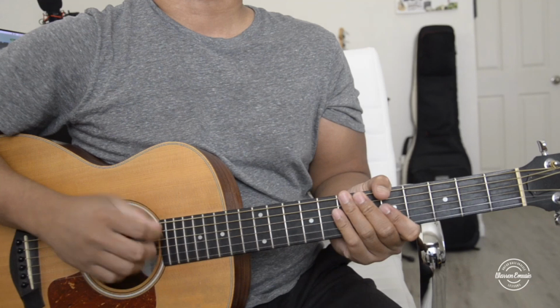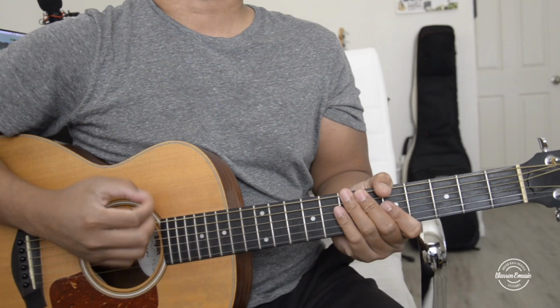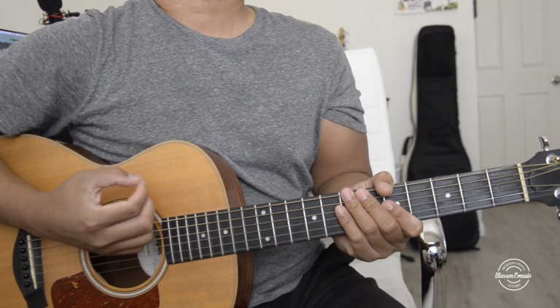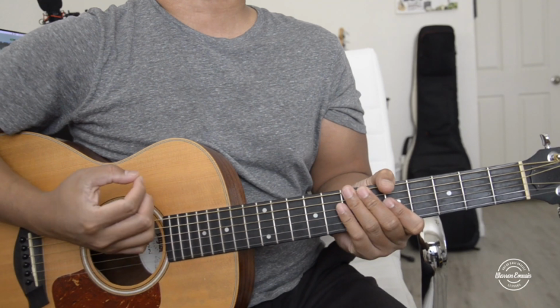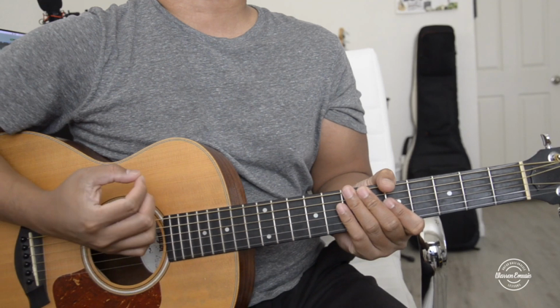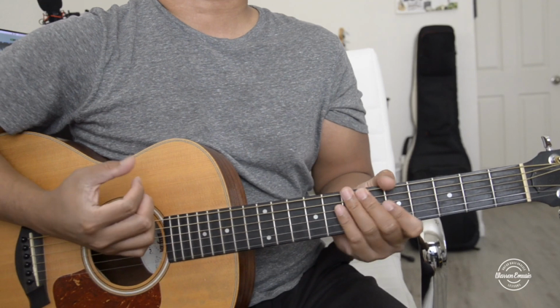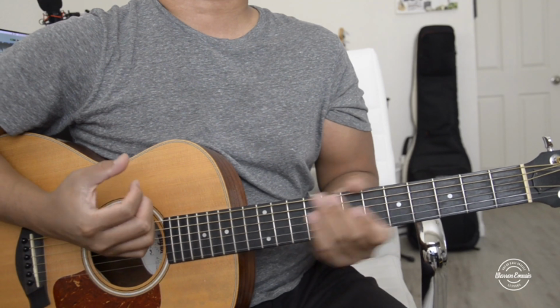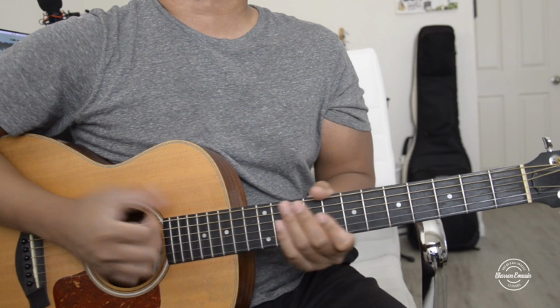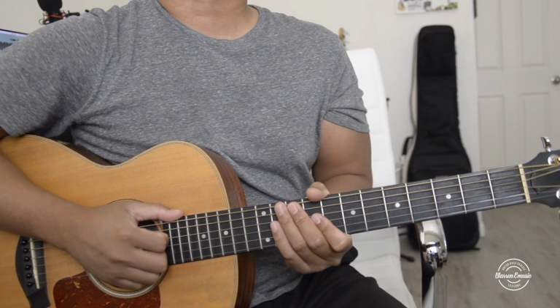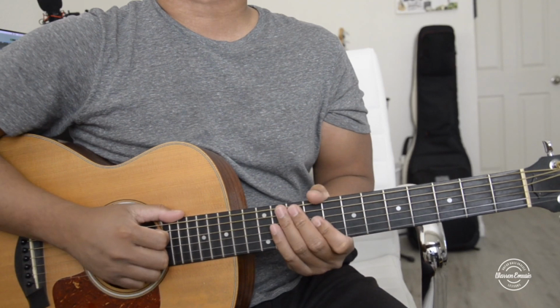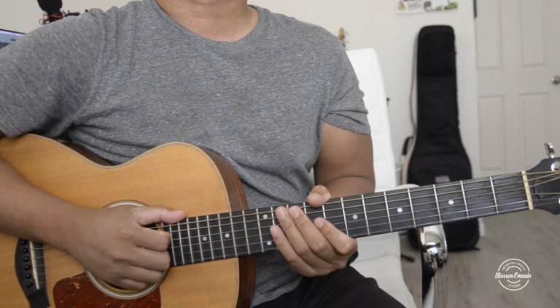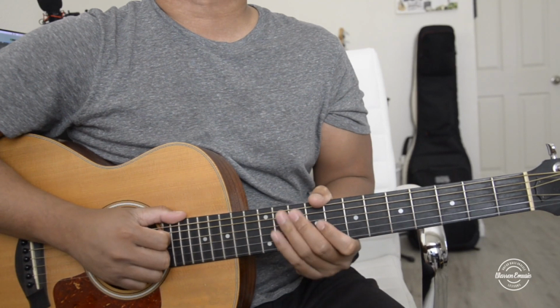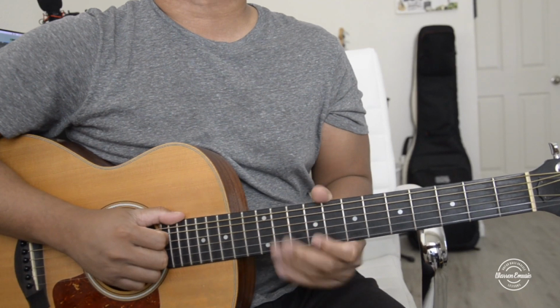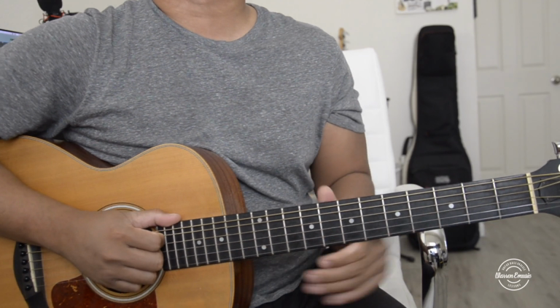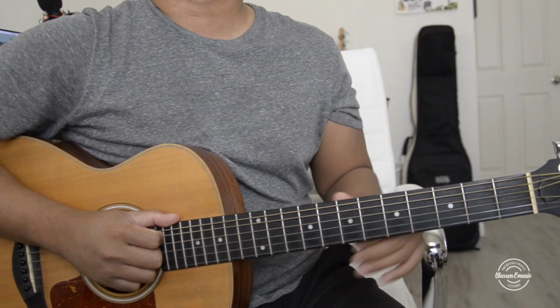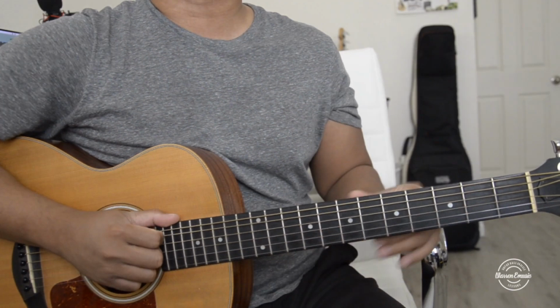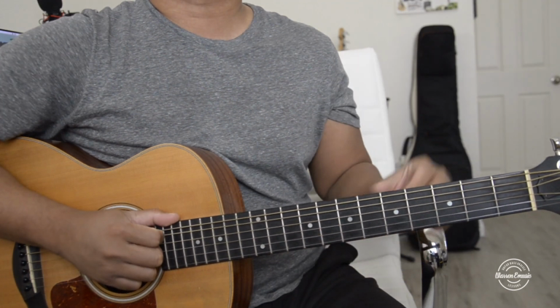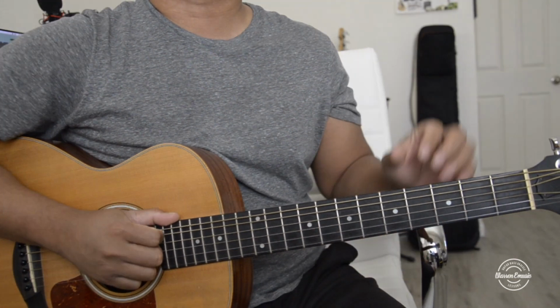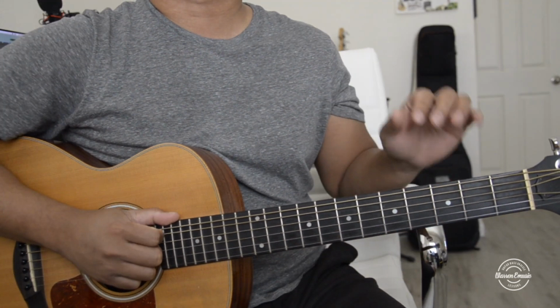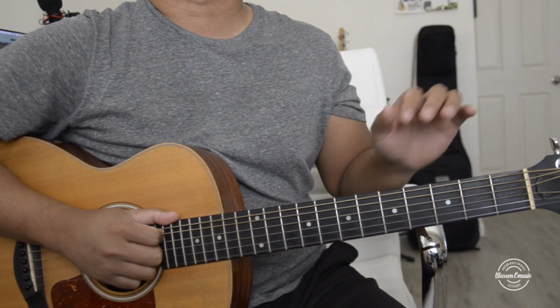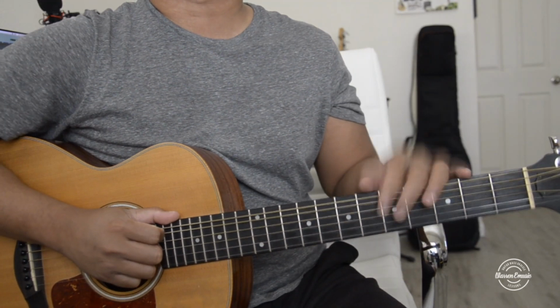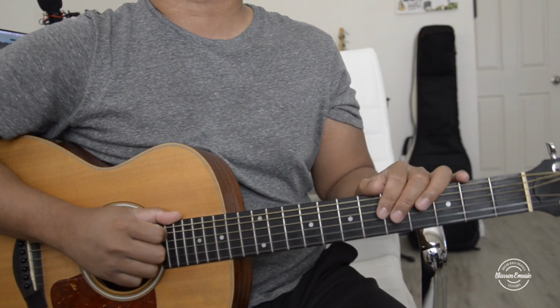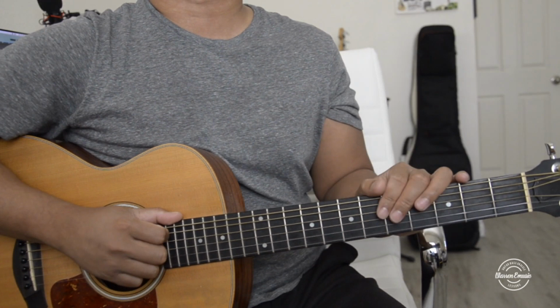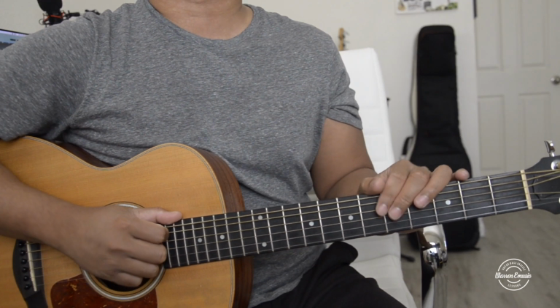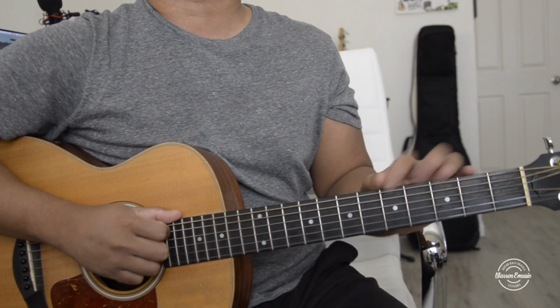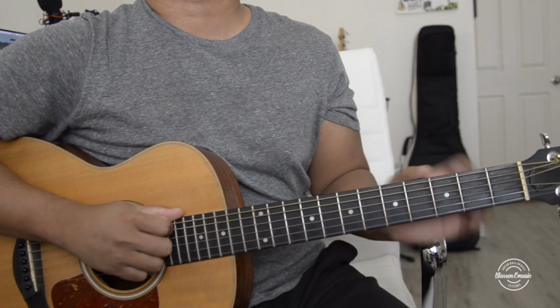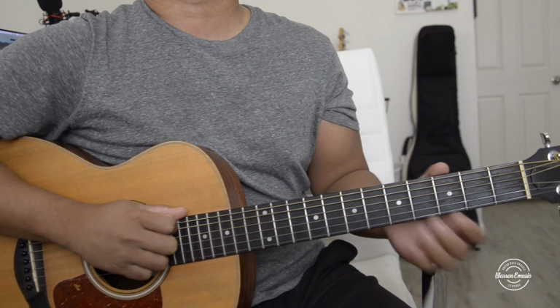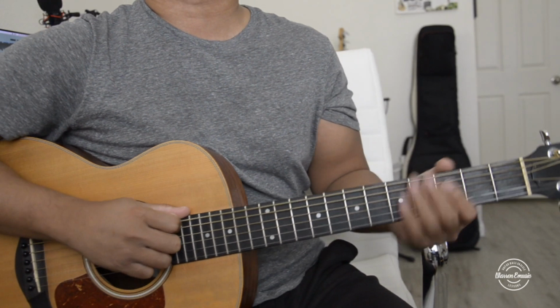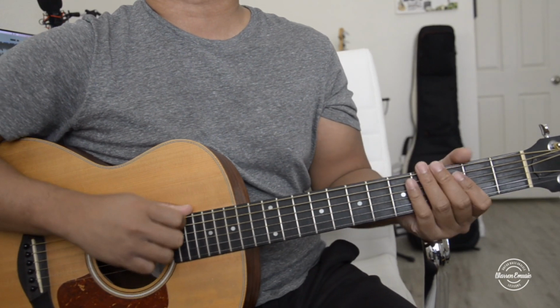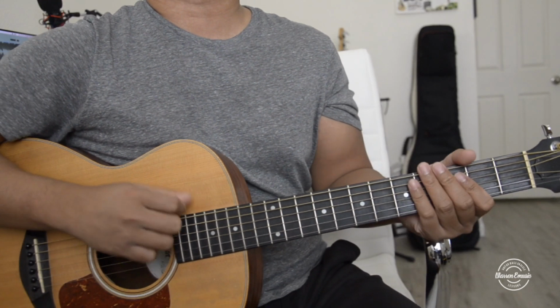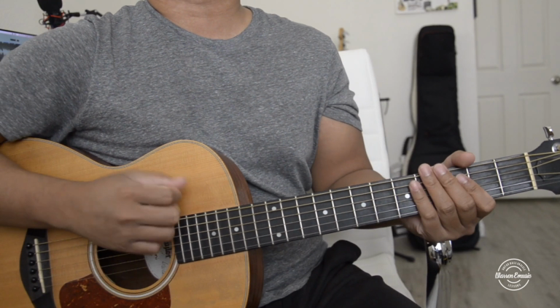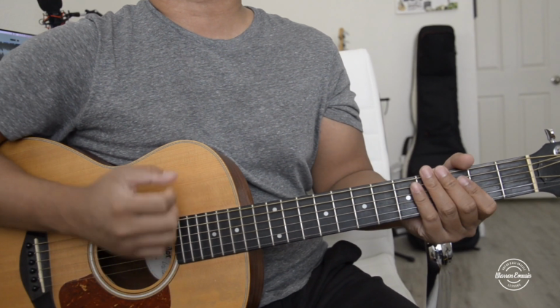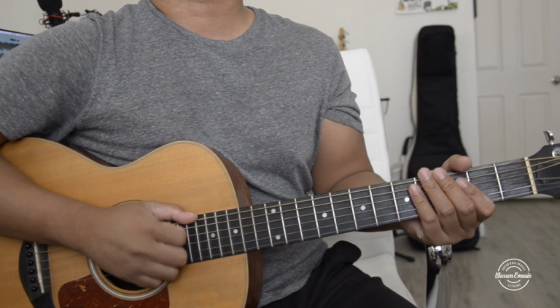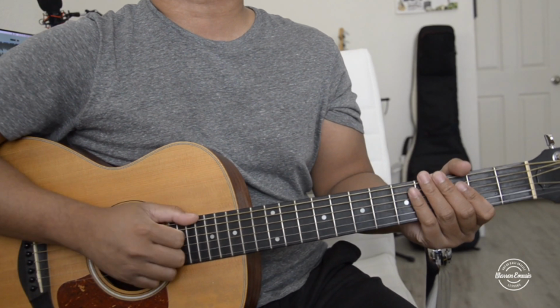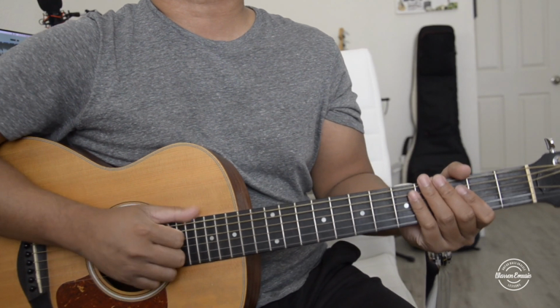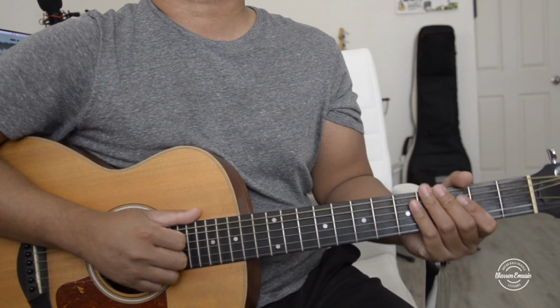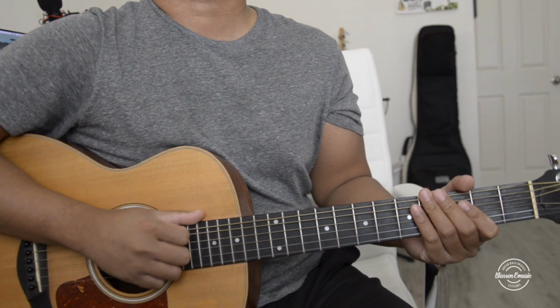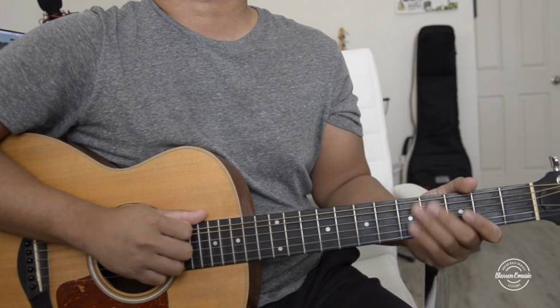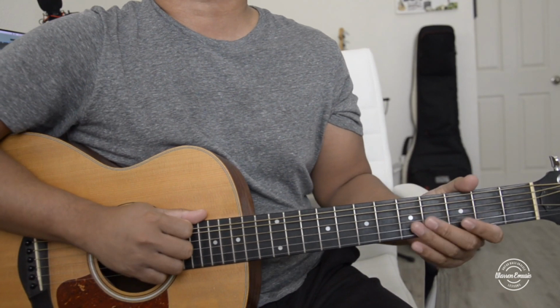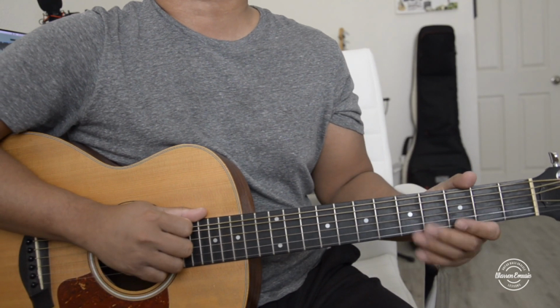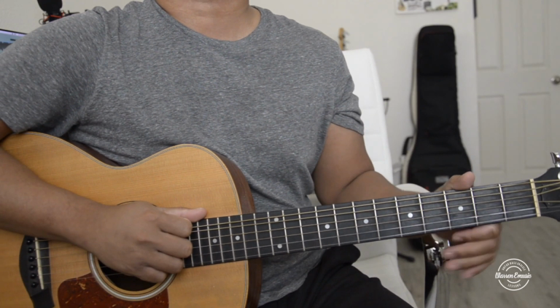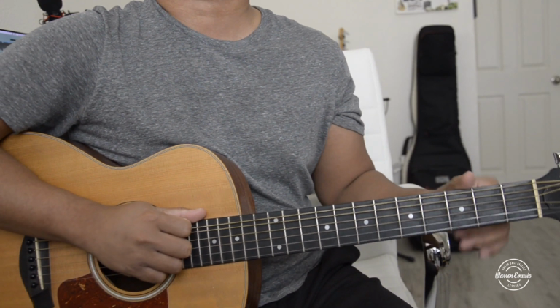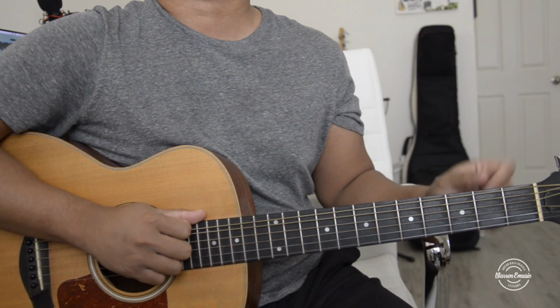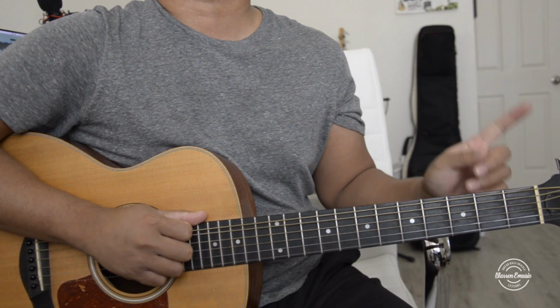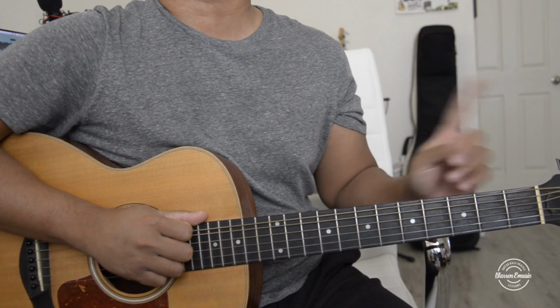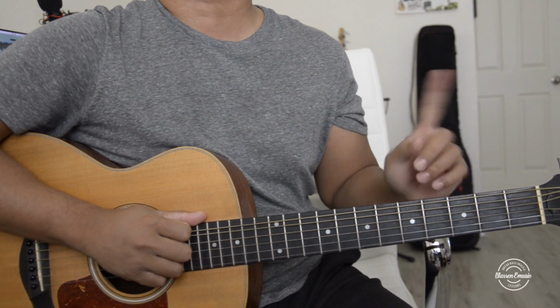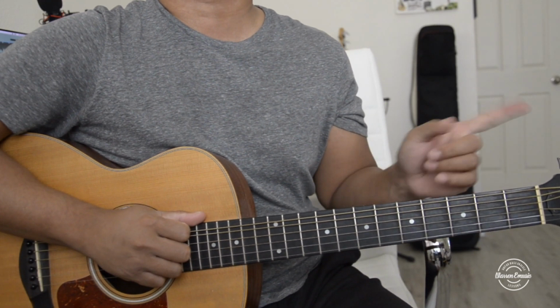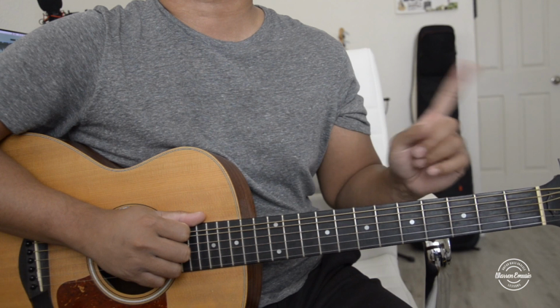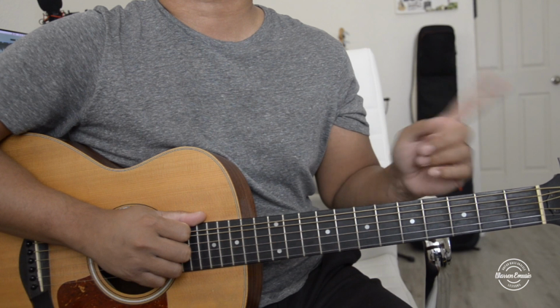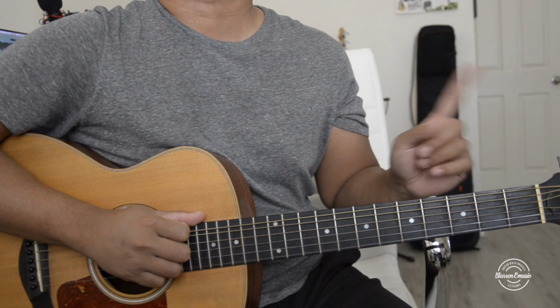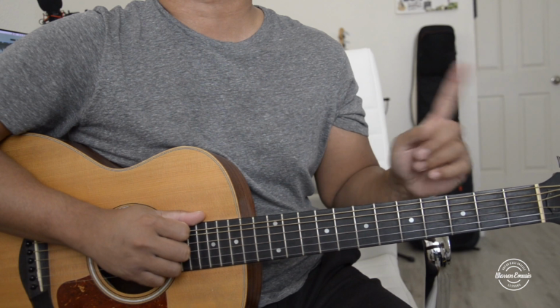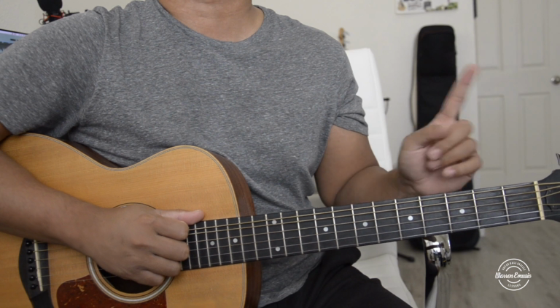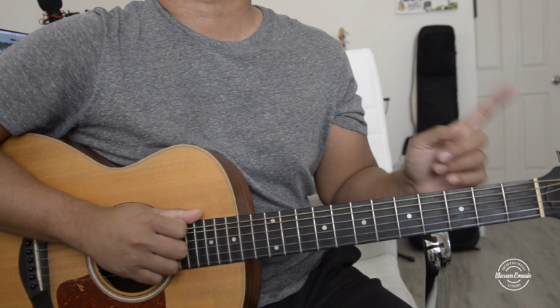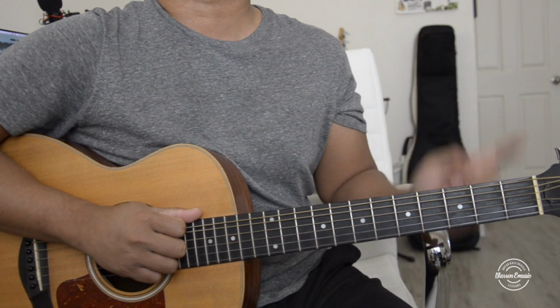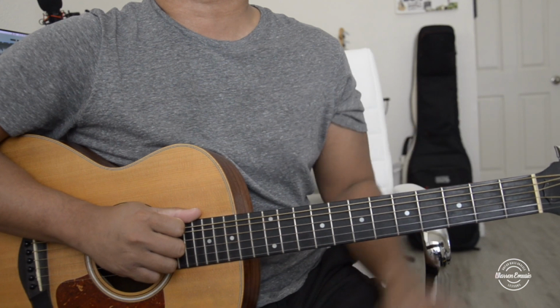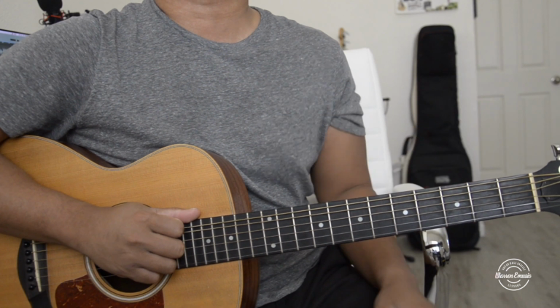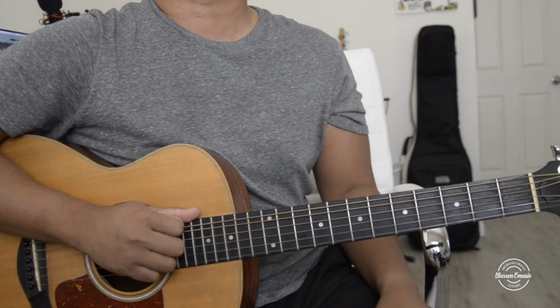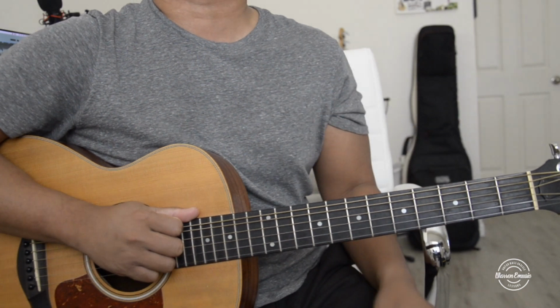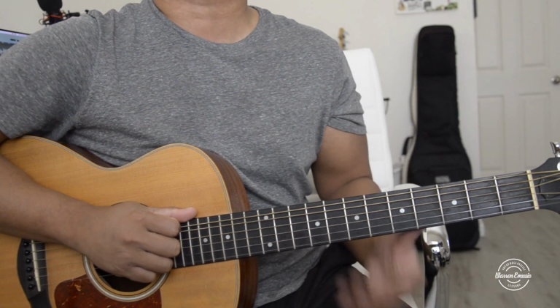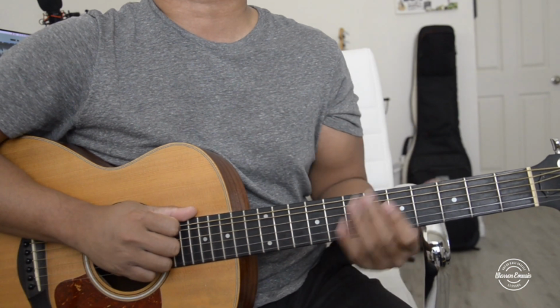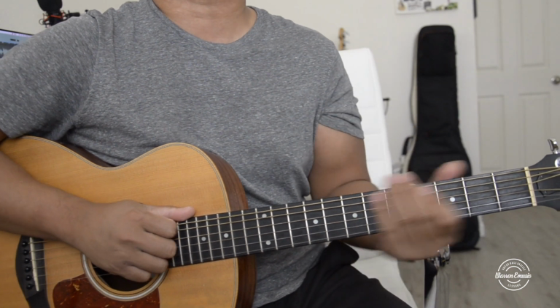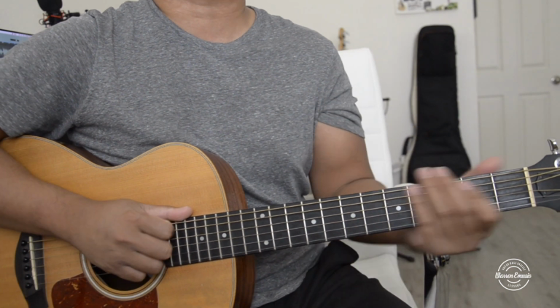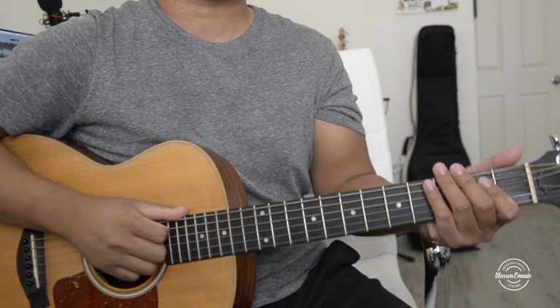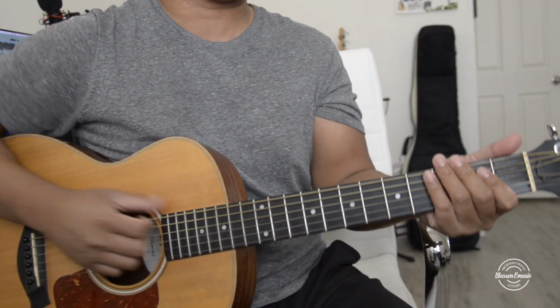Hey, what's up guys? Welcome to another video. Today's song is on the guitar. I also have the ukulele version here you guys can check out.